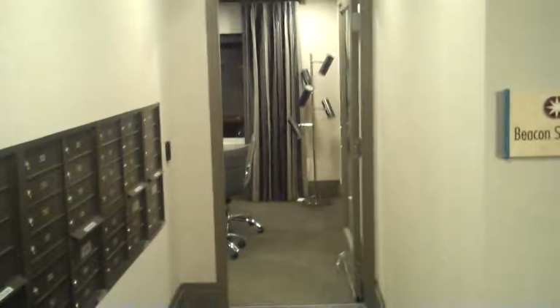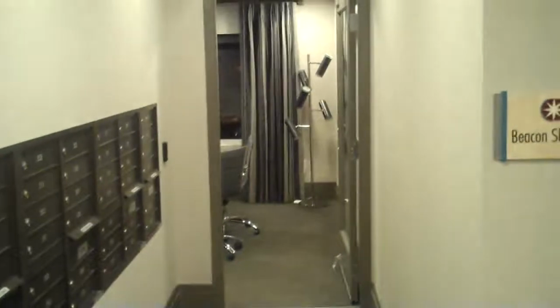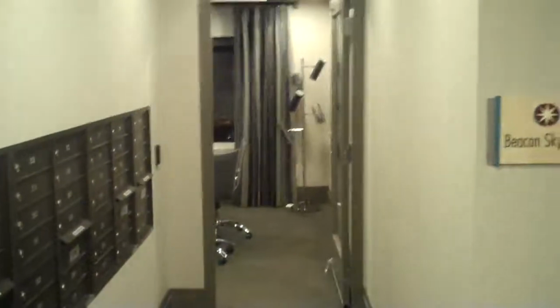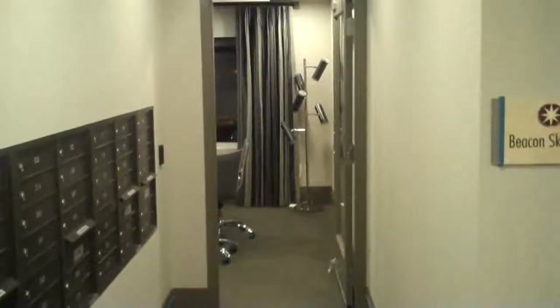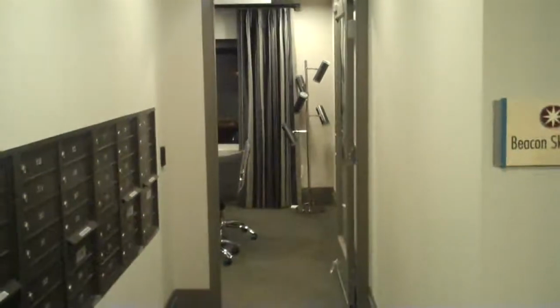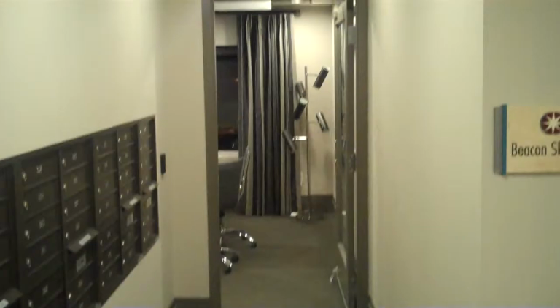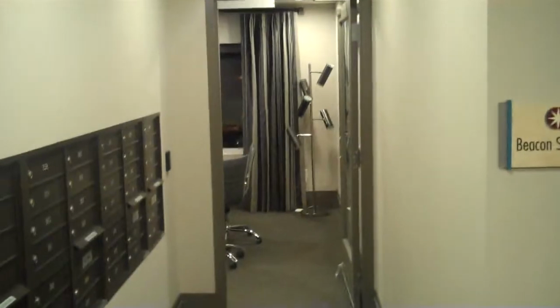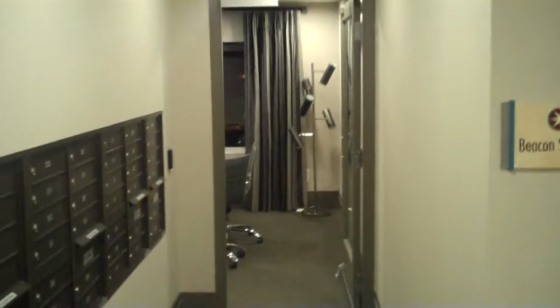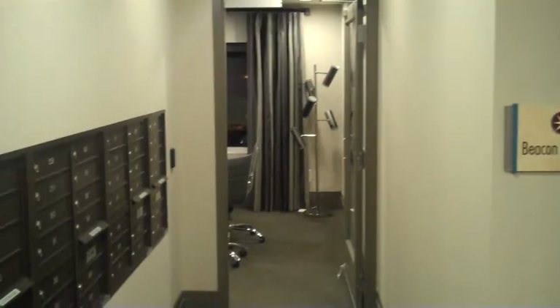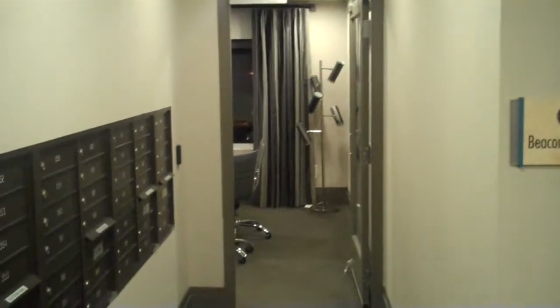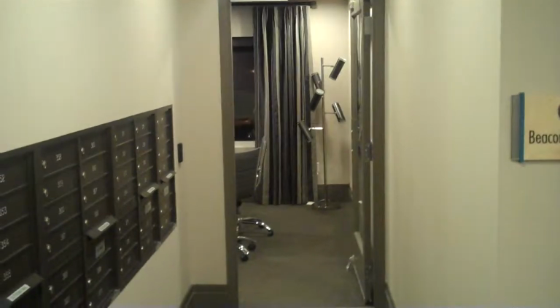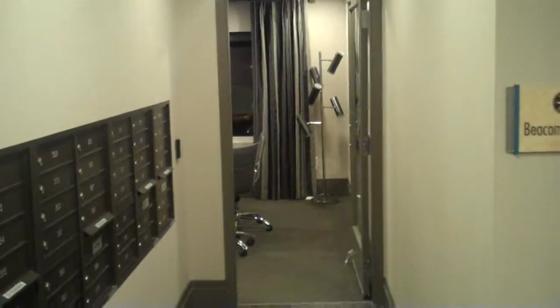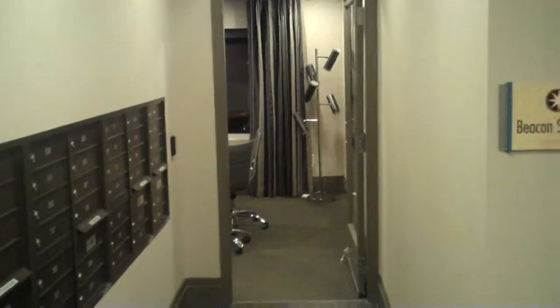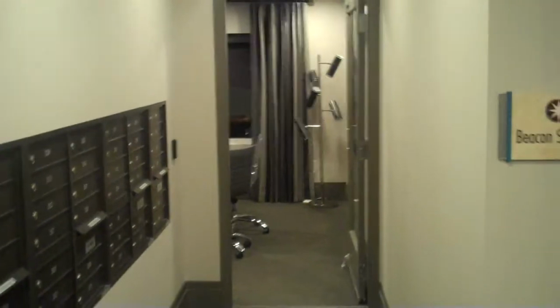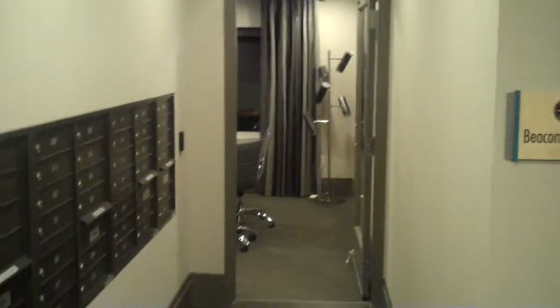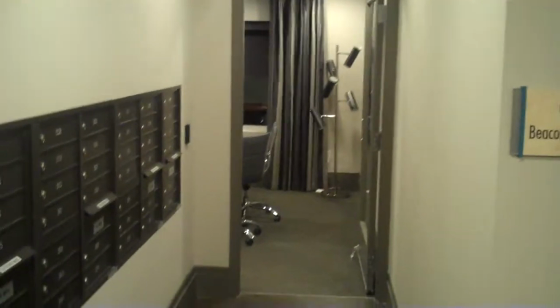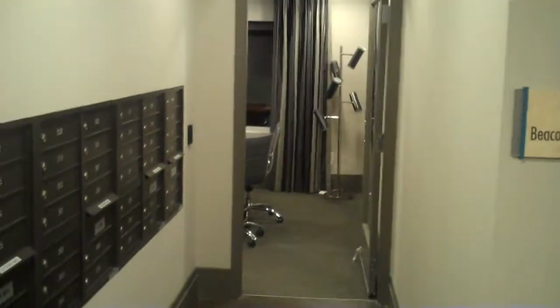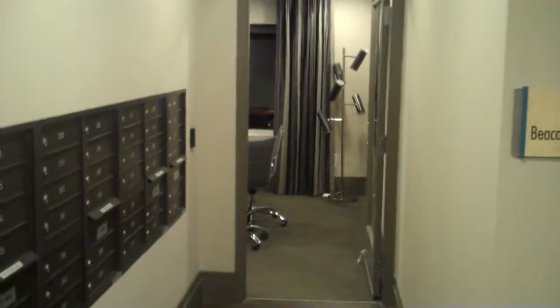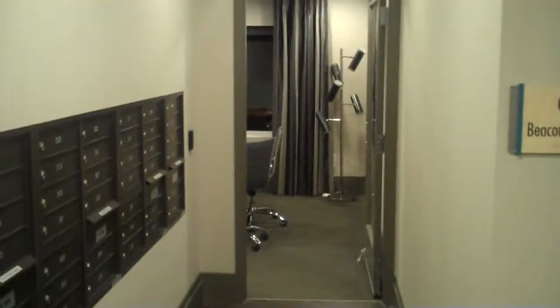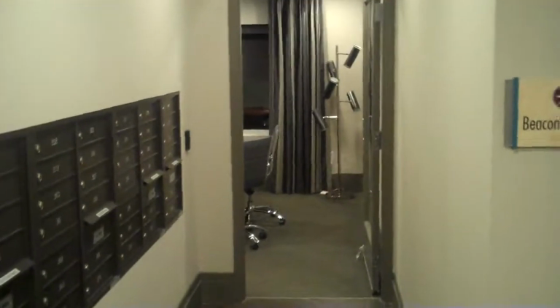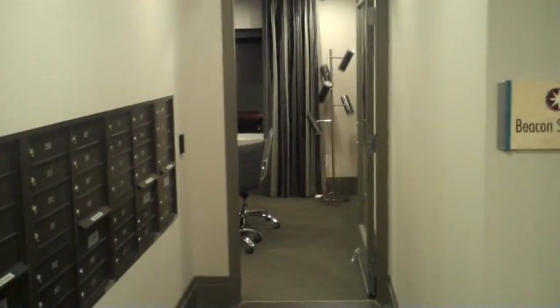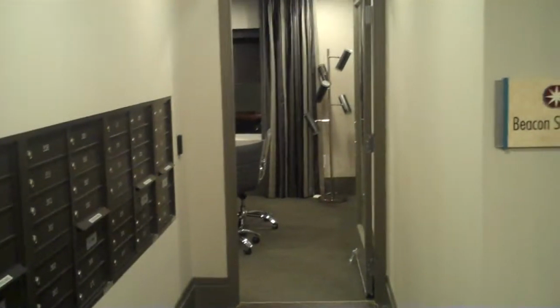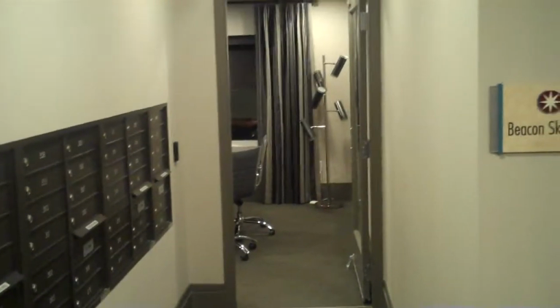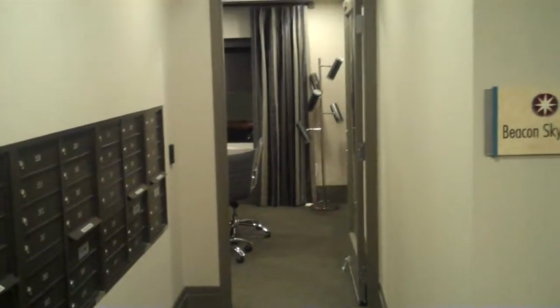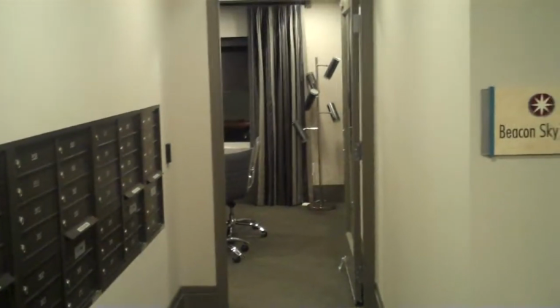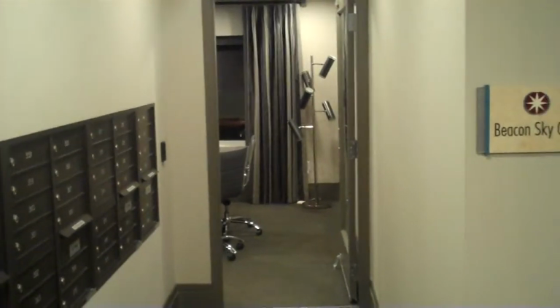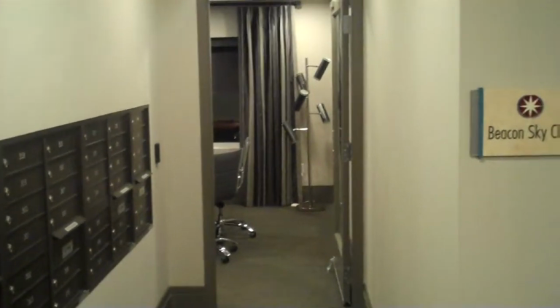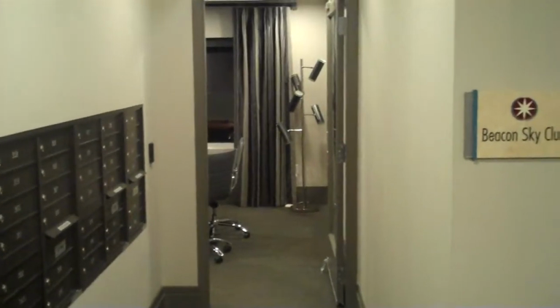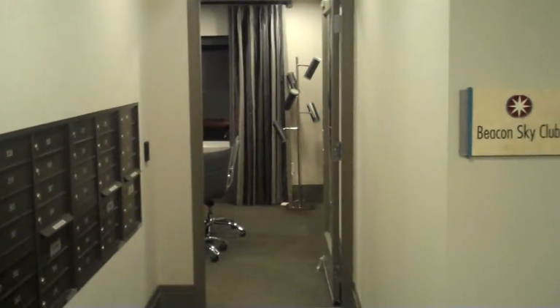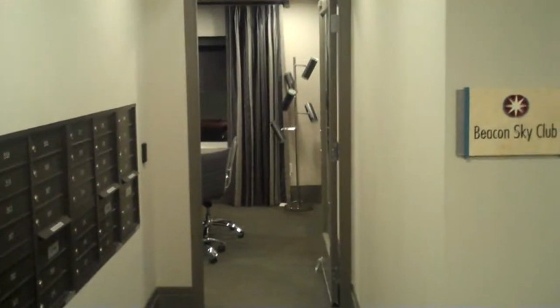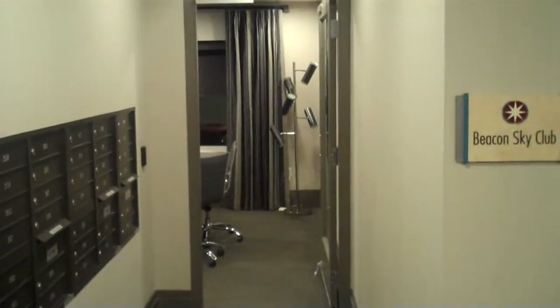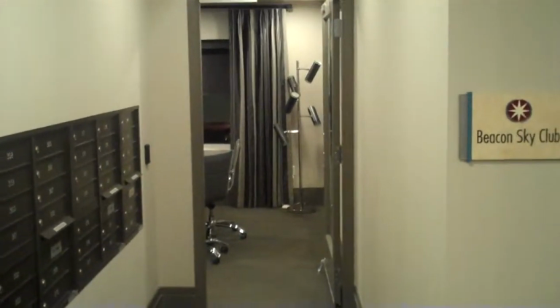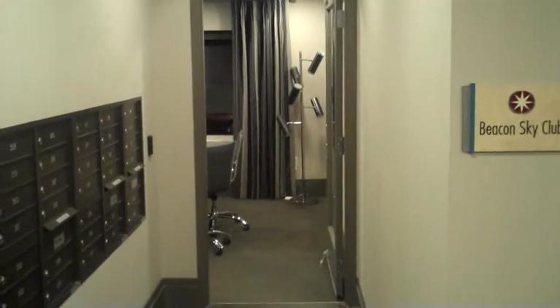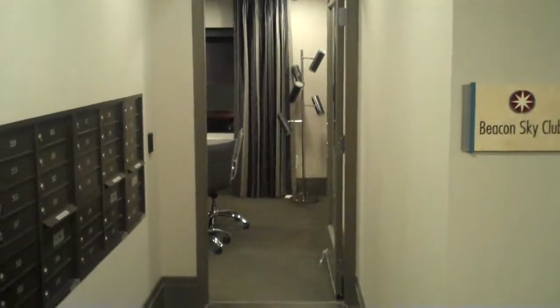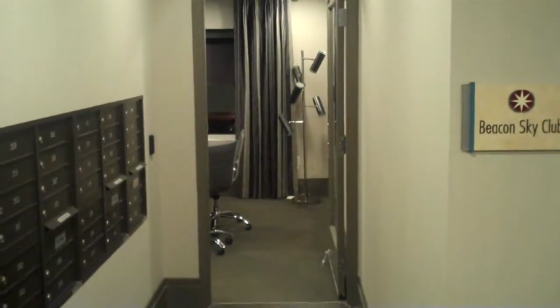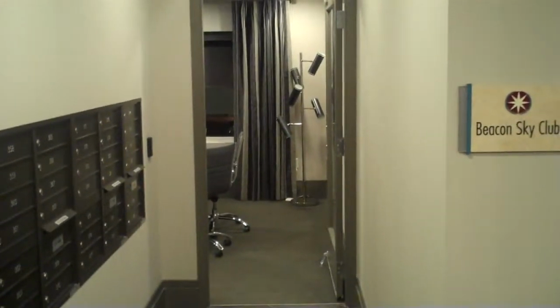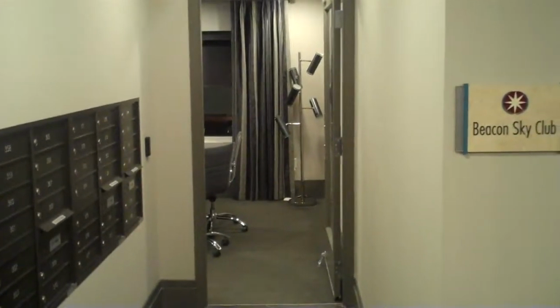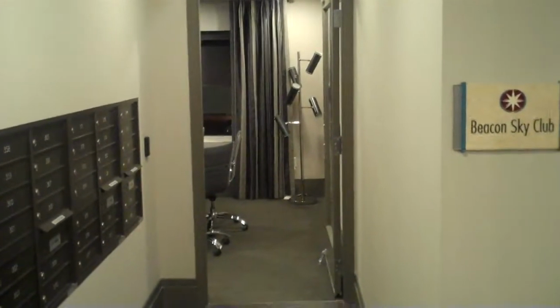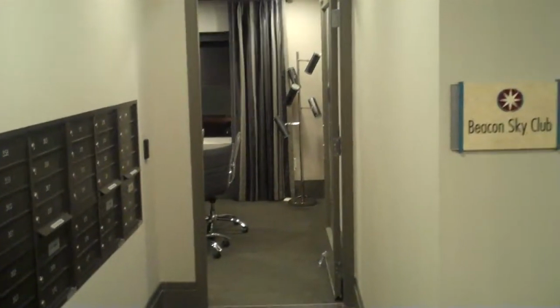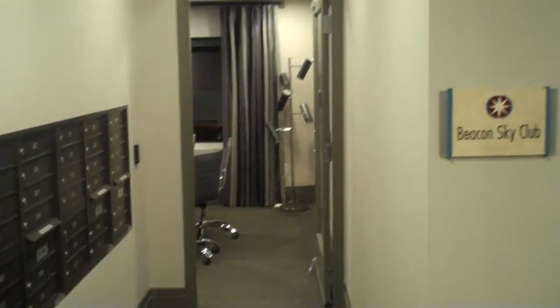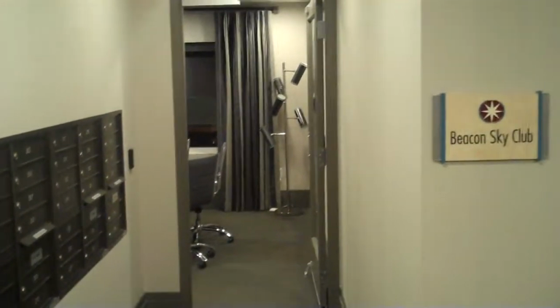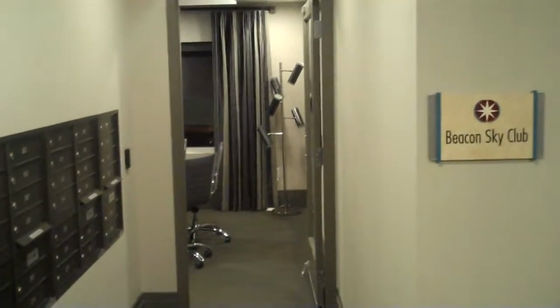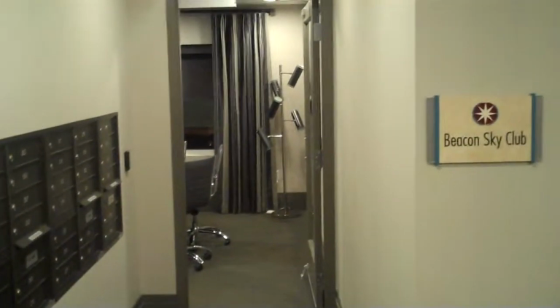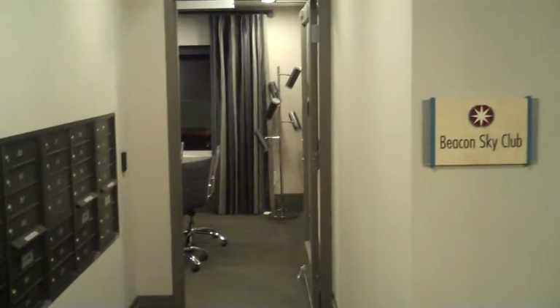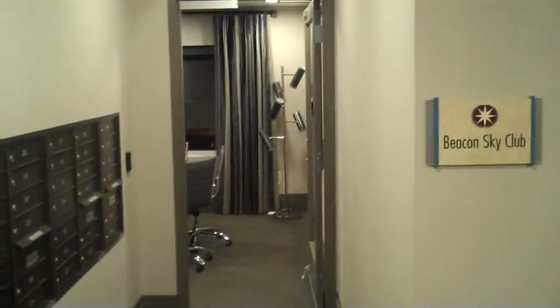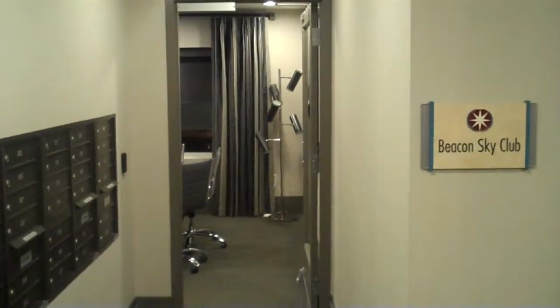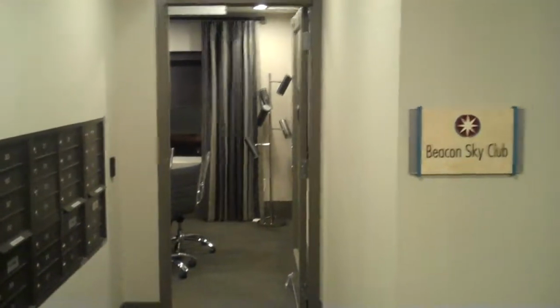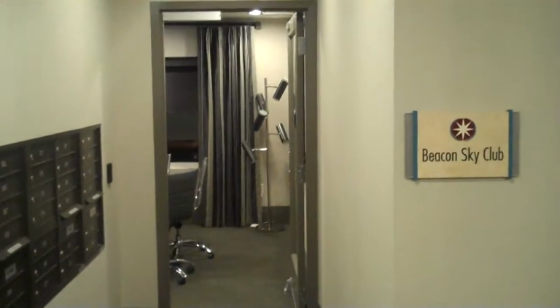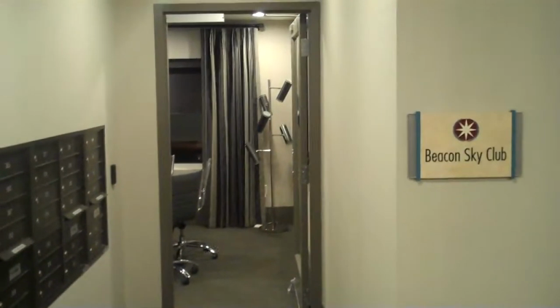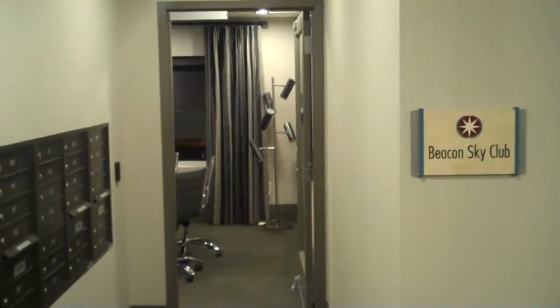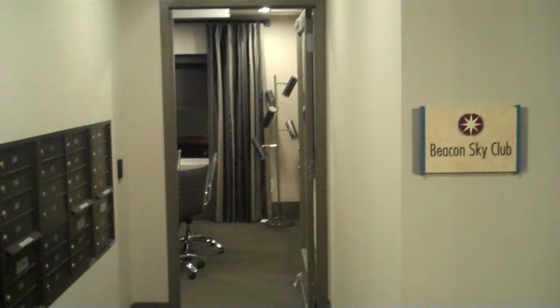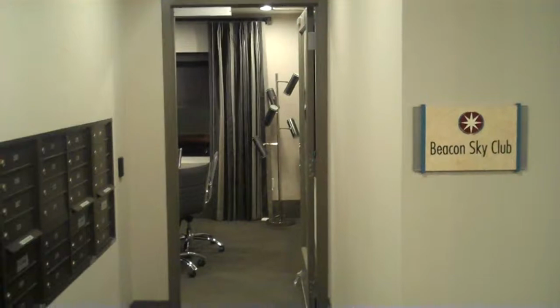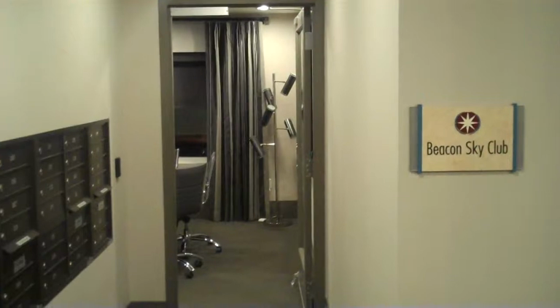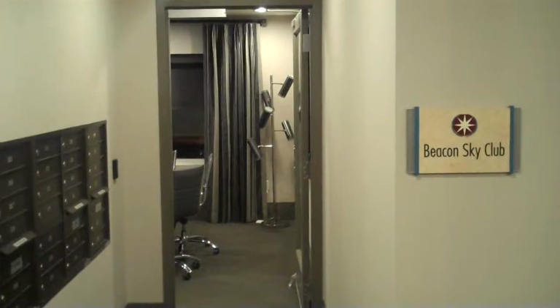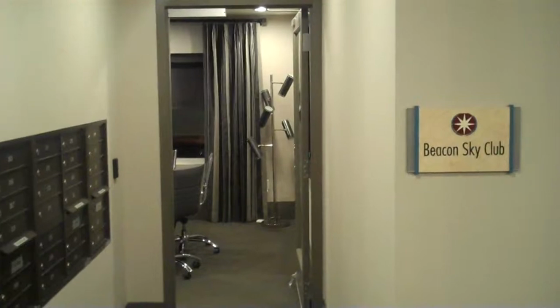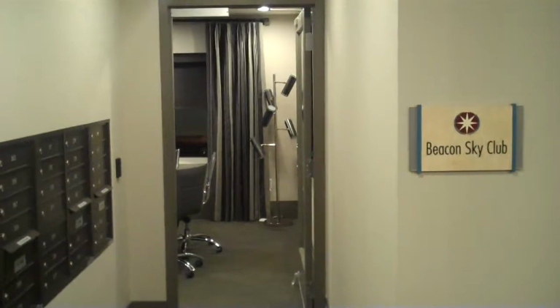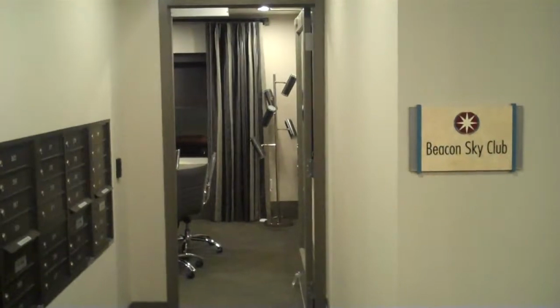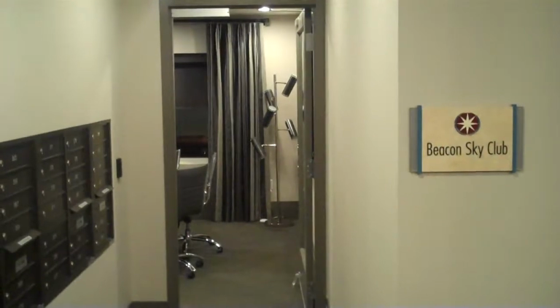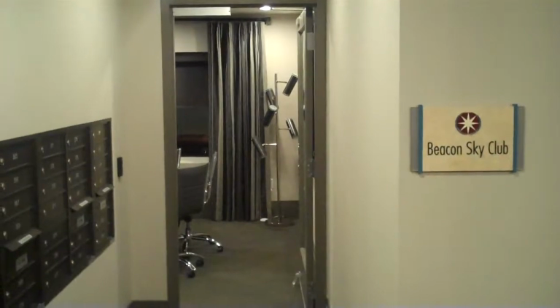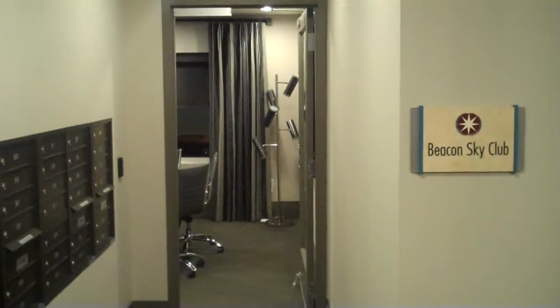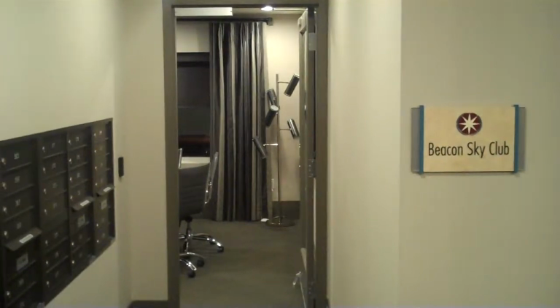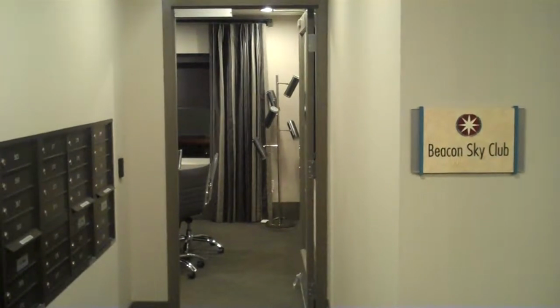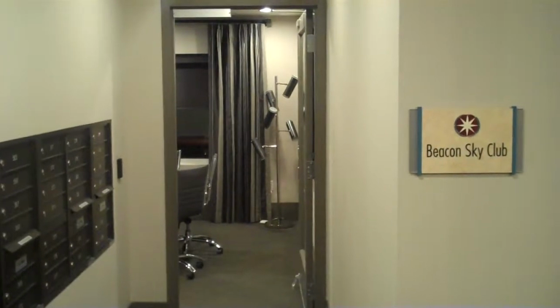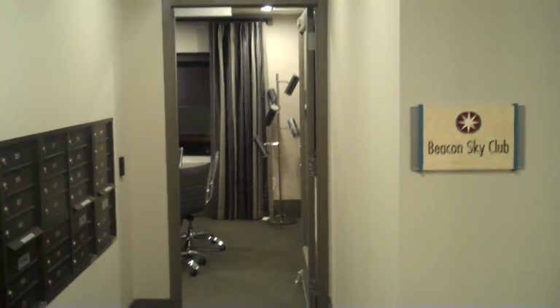Hey guys, welcome back. My name's Ian and I'm going to take you on a quick tour of some of our amenities here at the Beacon of Groveton.